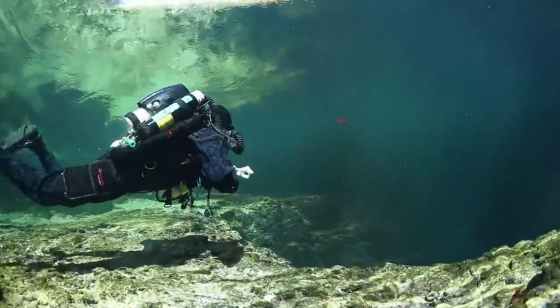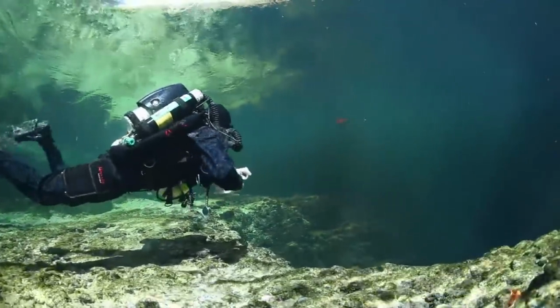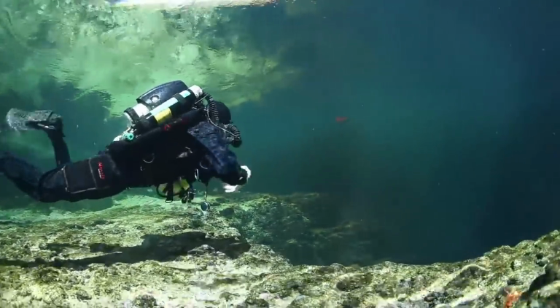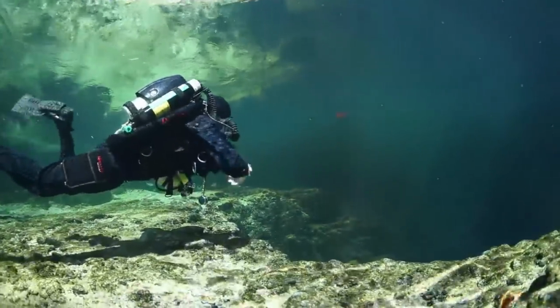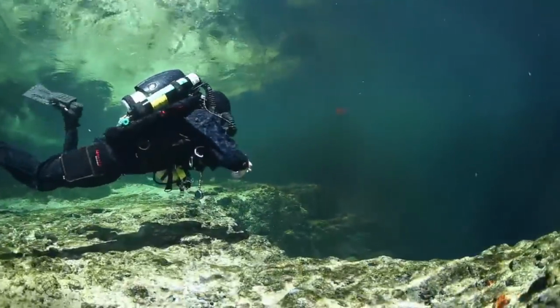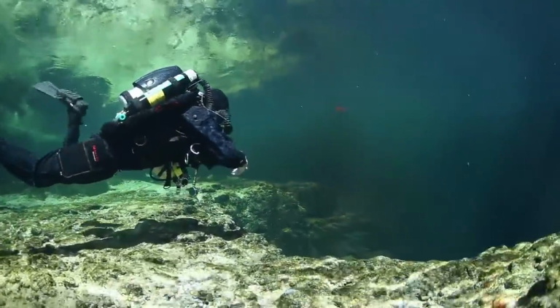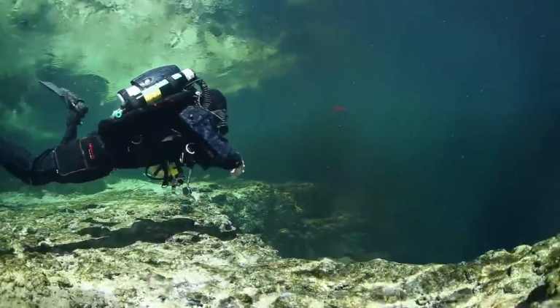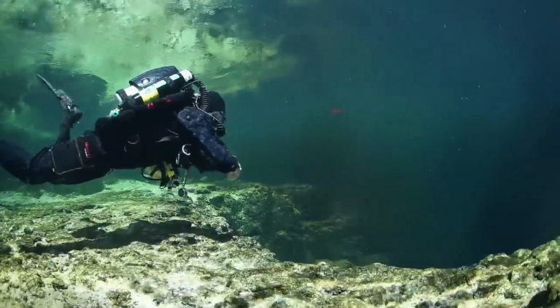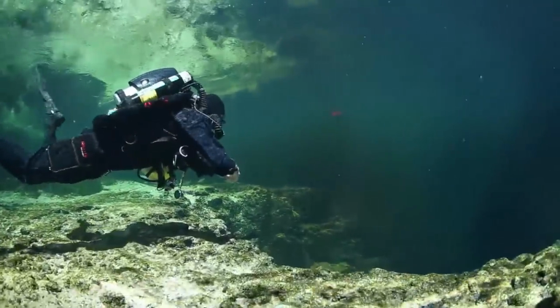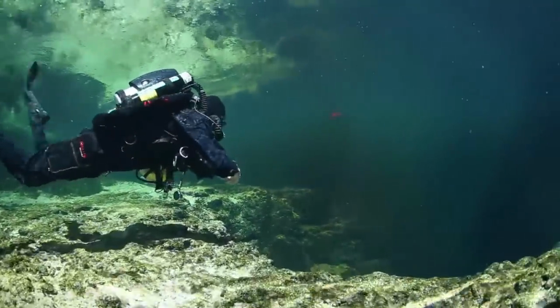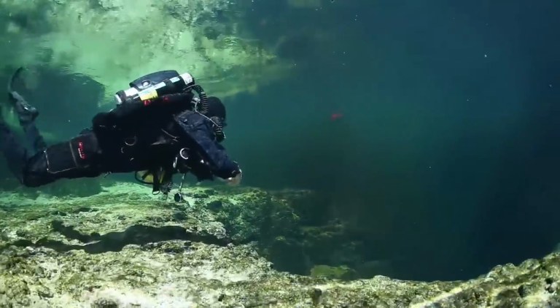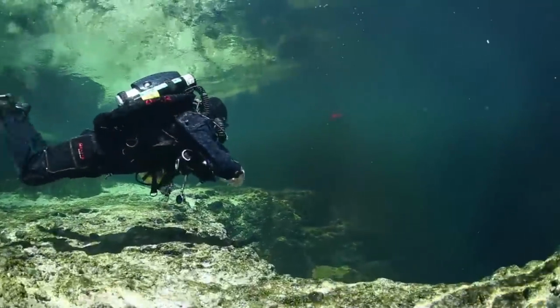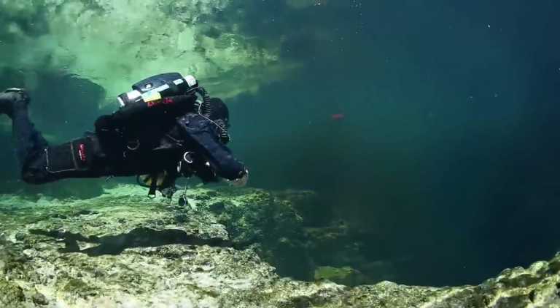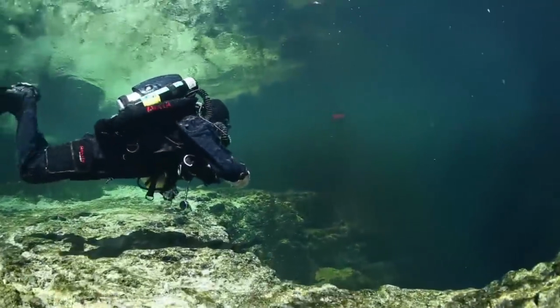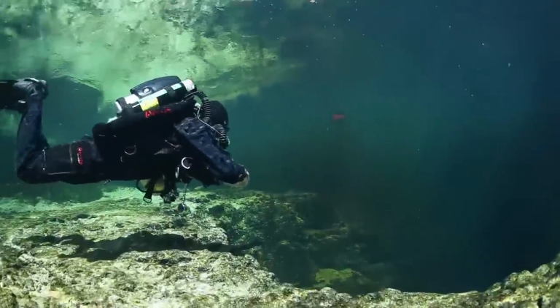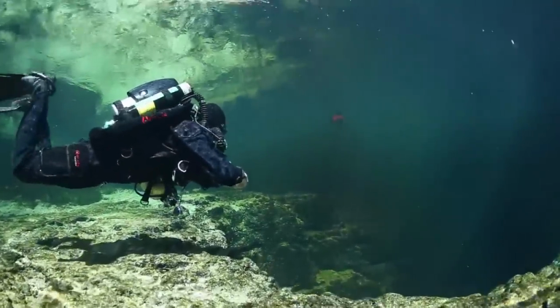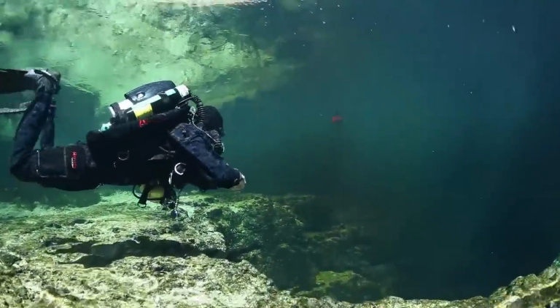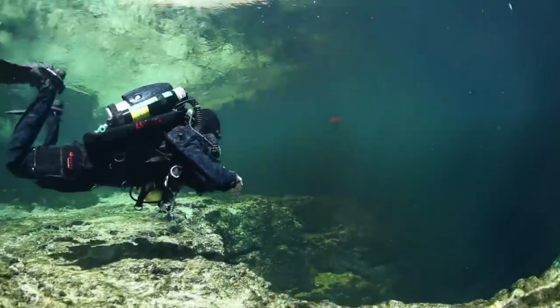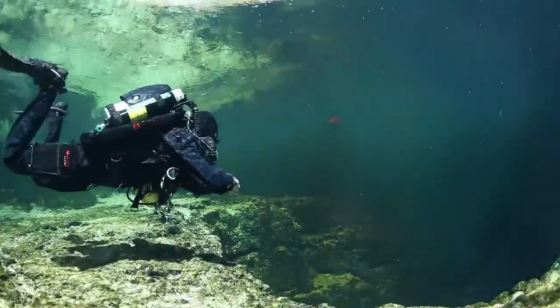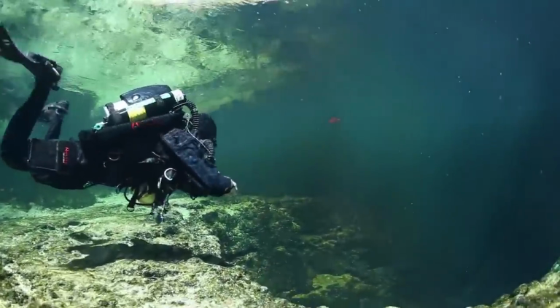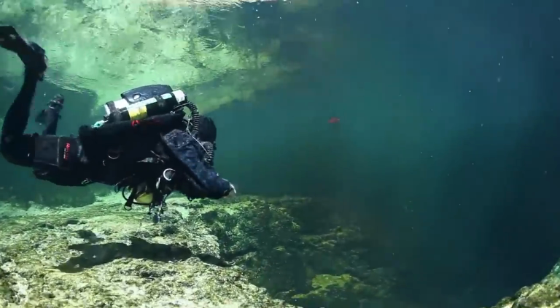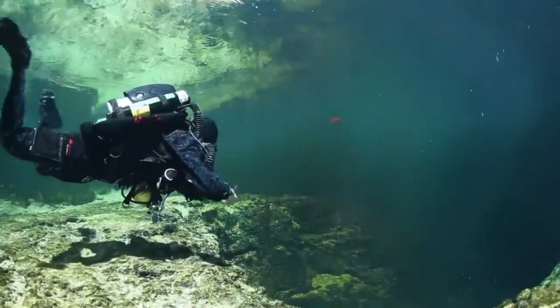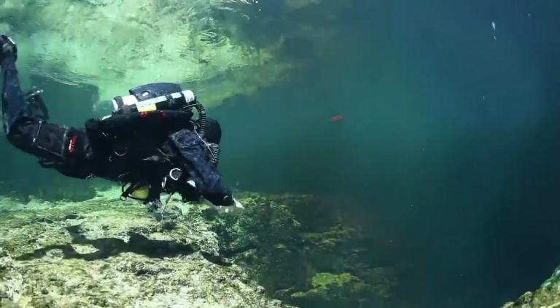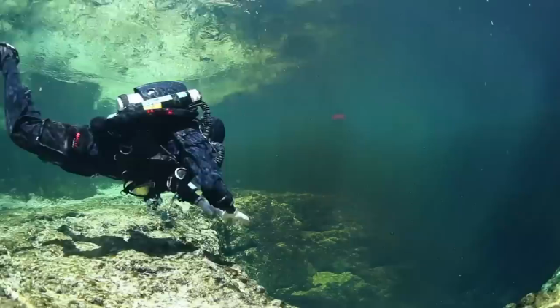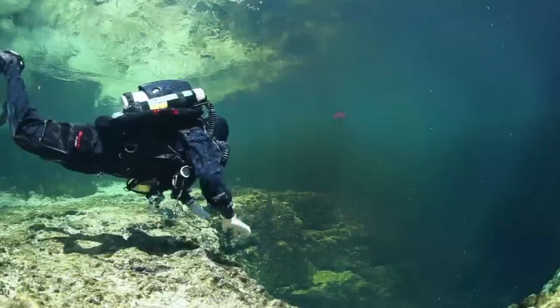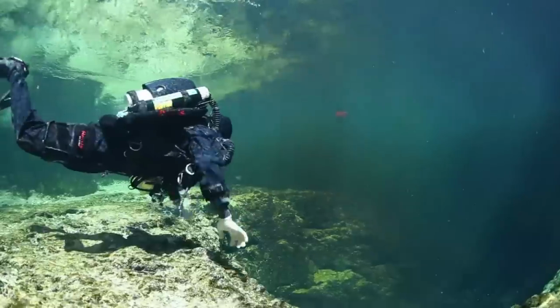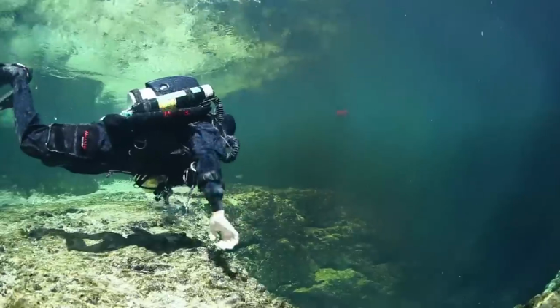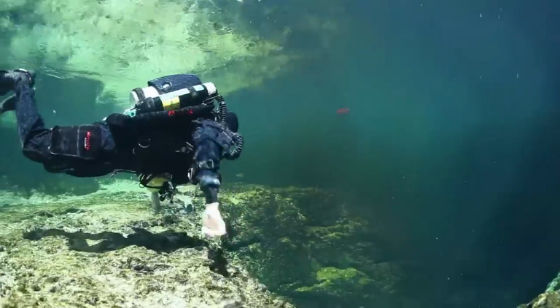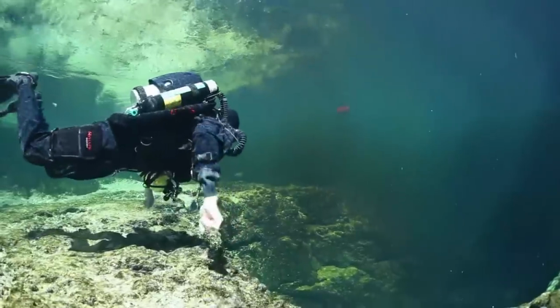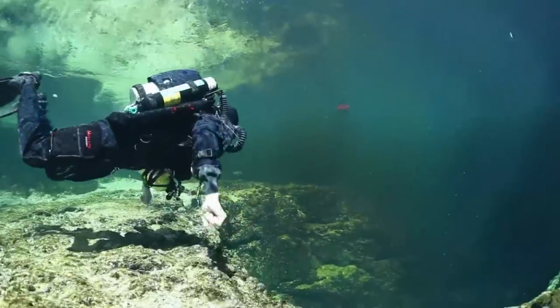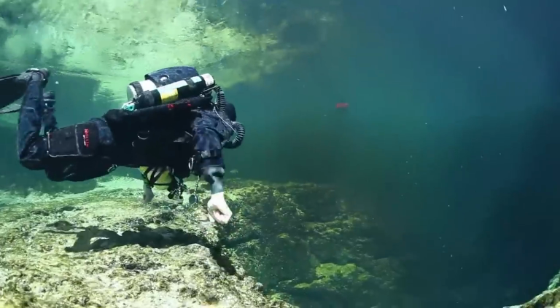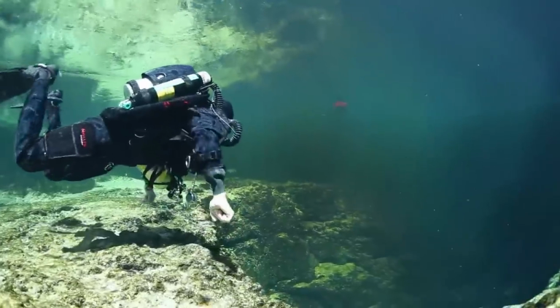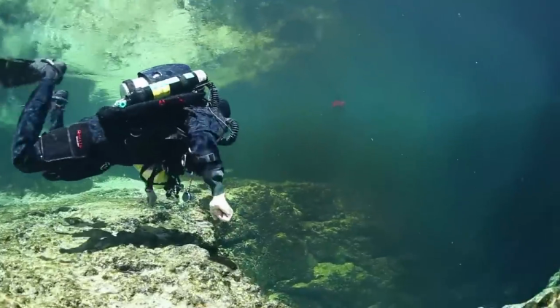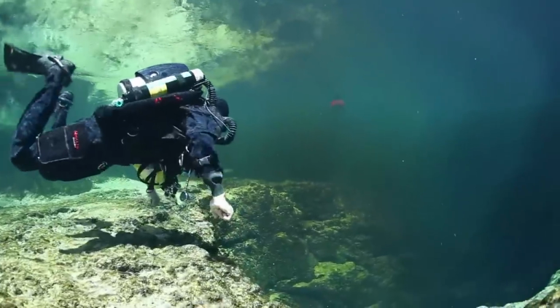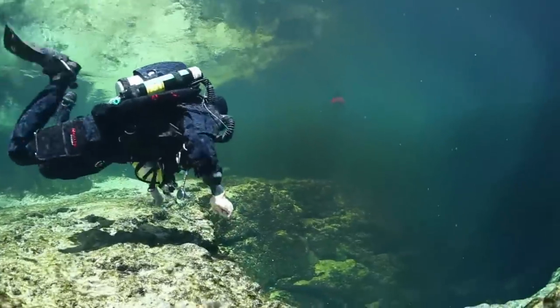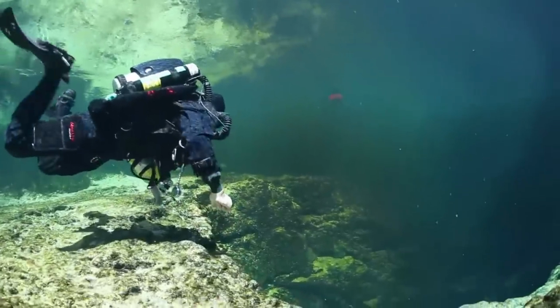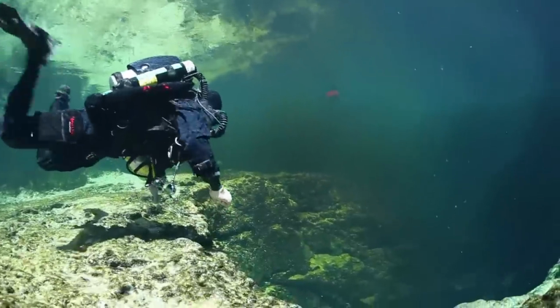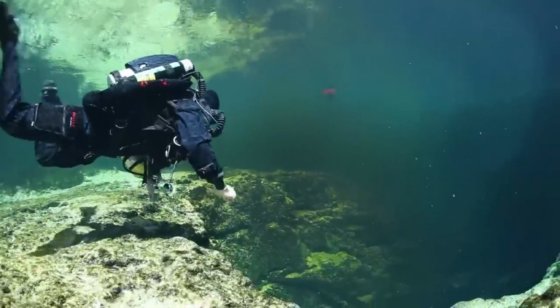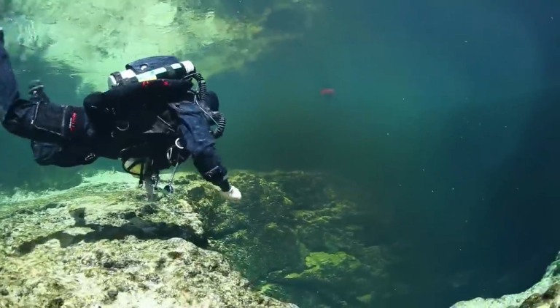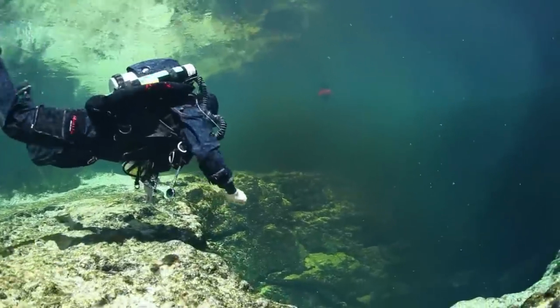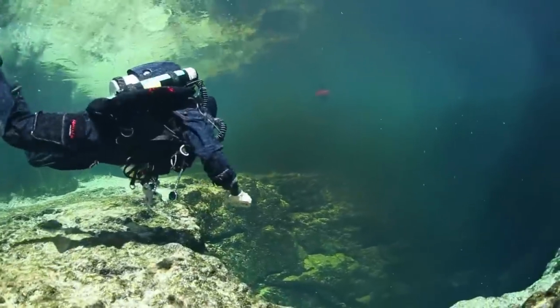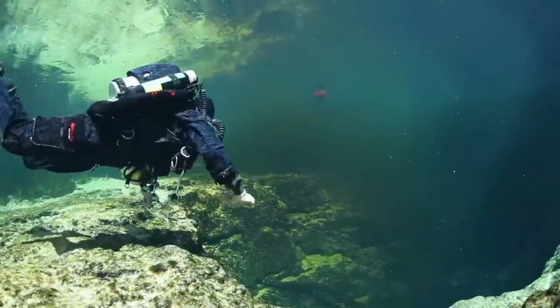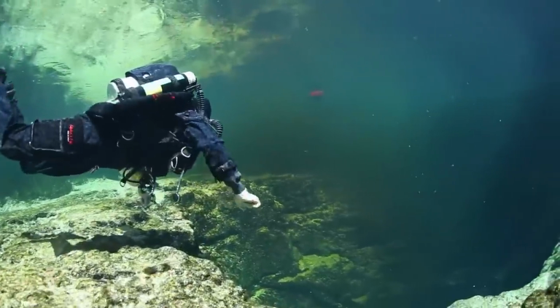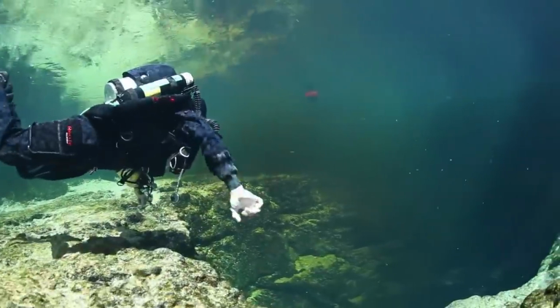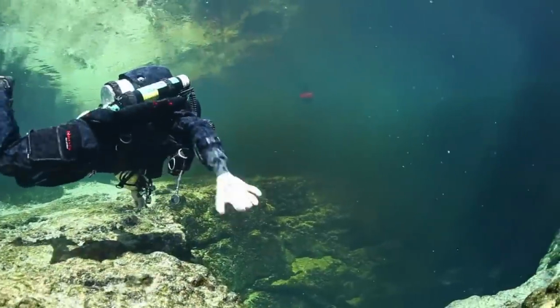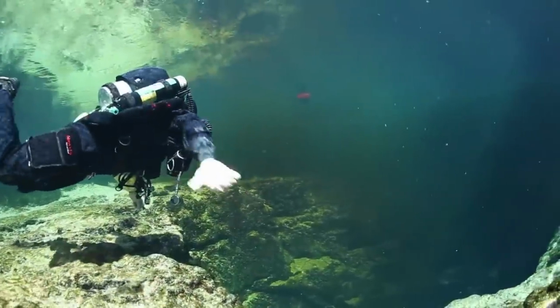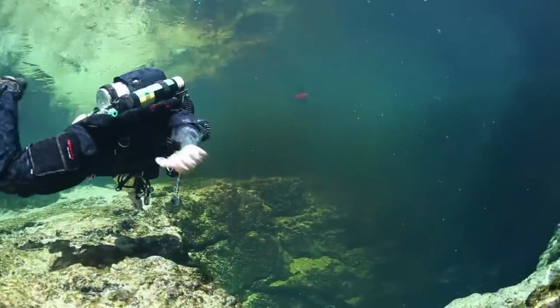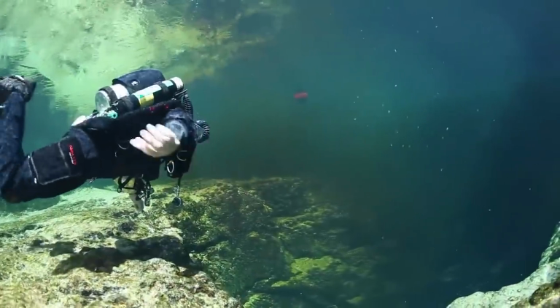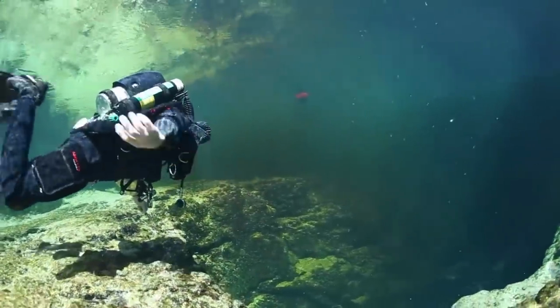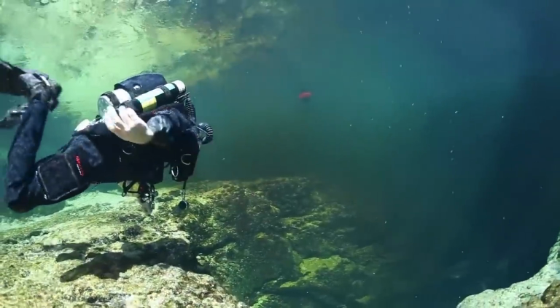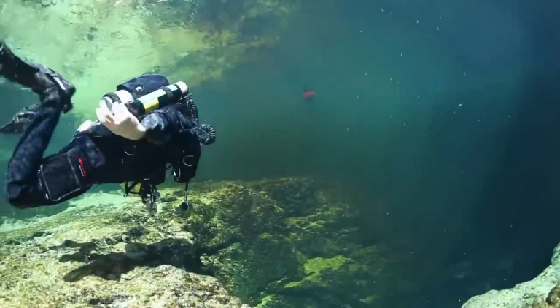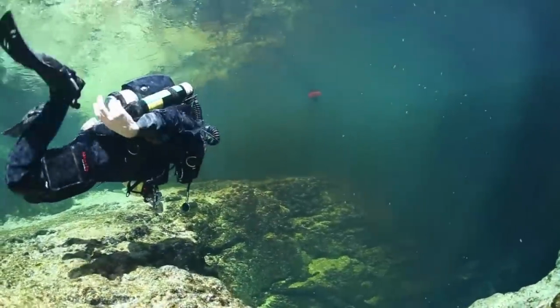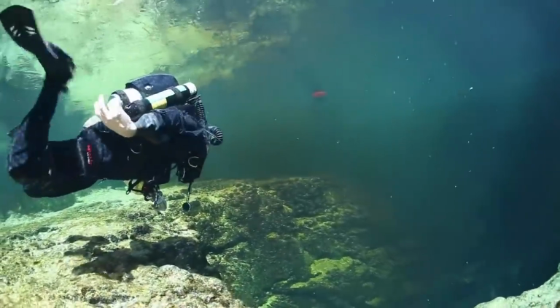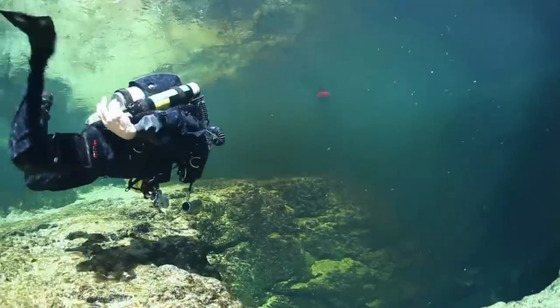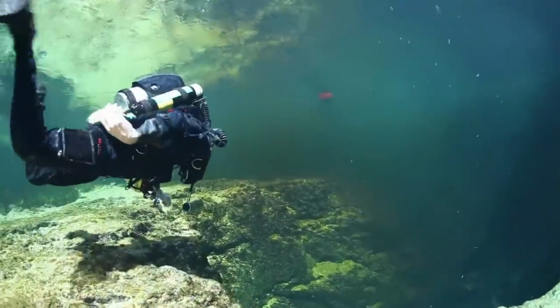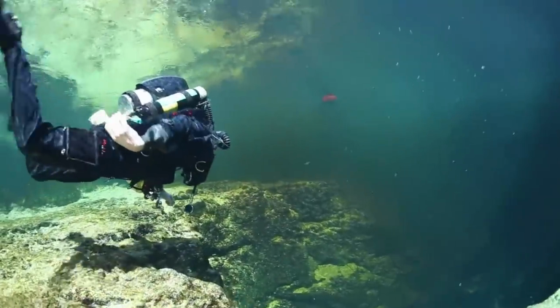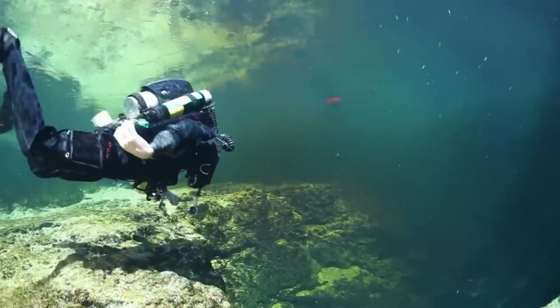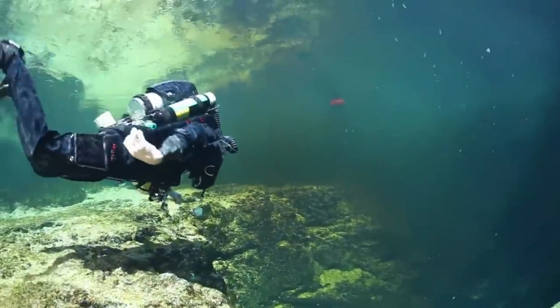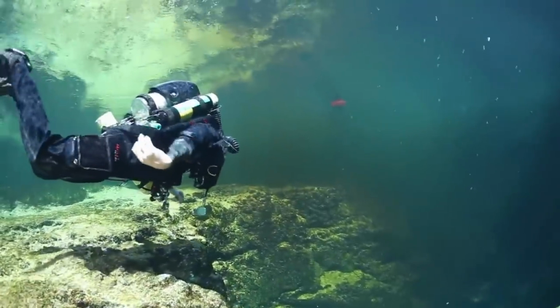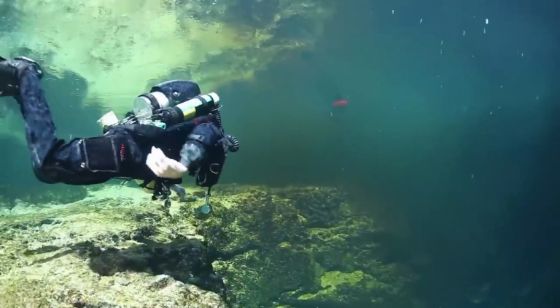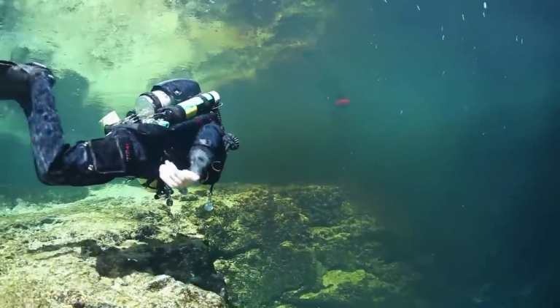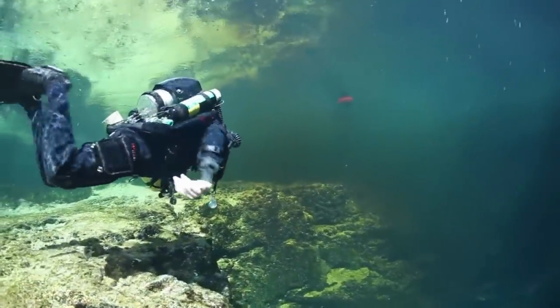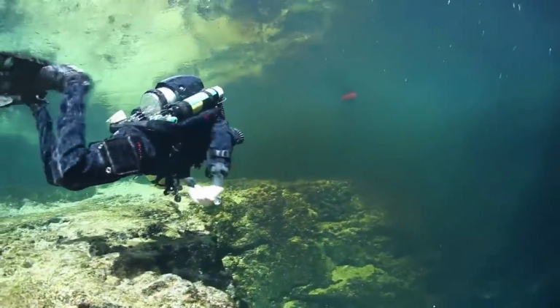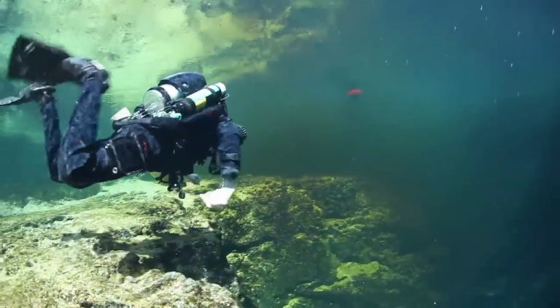It'll take a while, but eventually your buoyancy control will become as intuitive as it was on open circuit SCUBA.